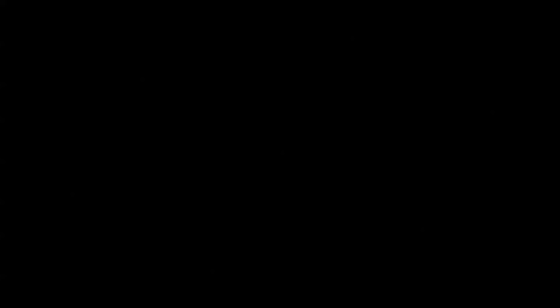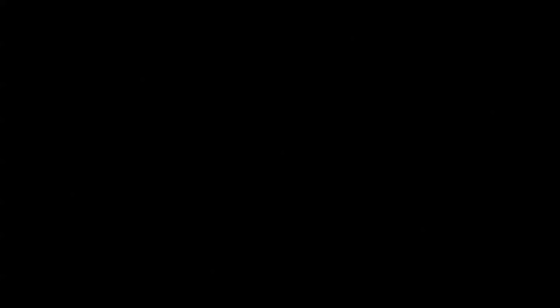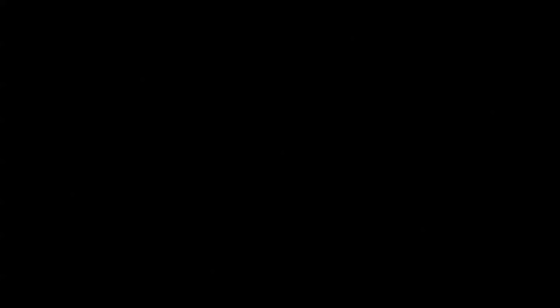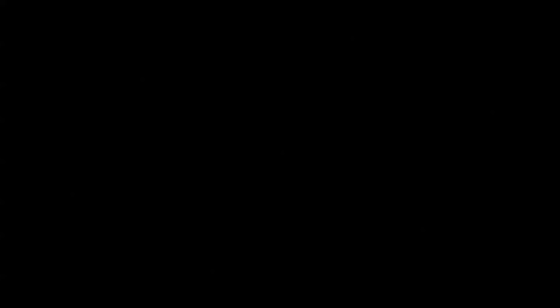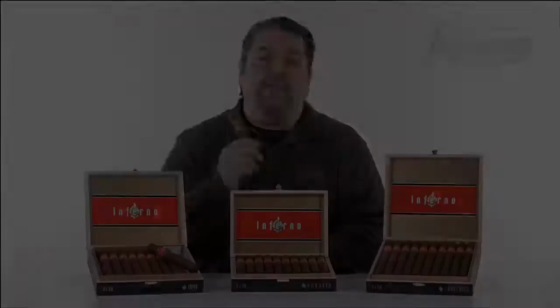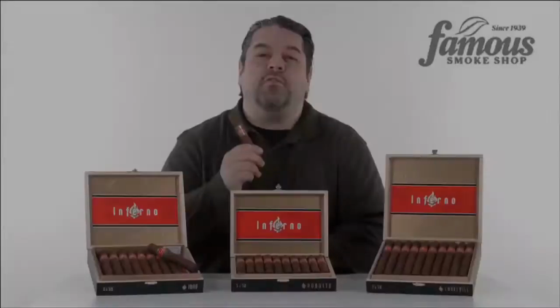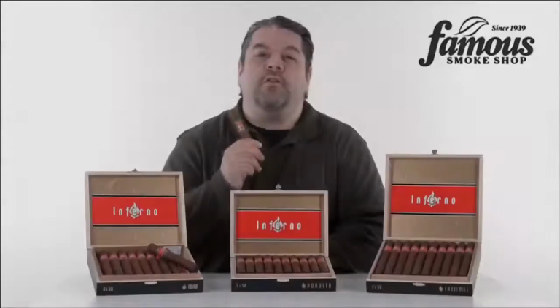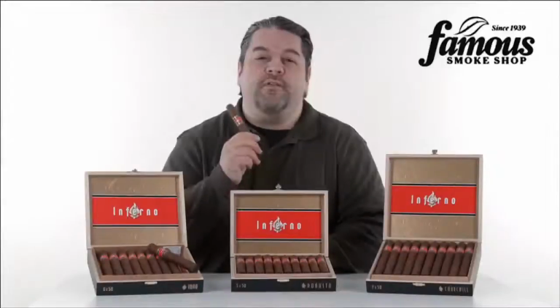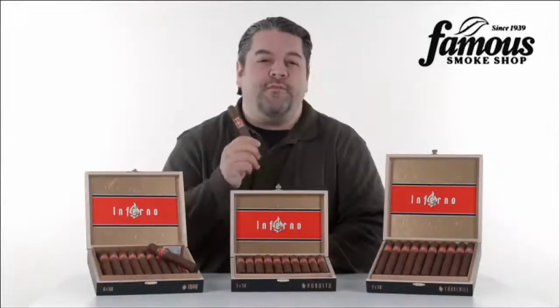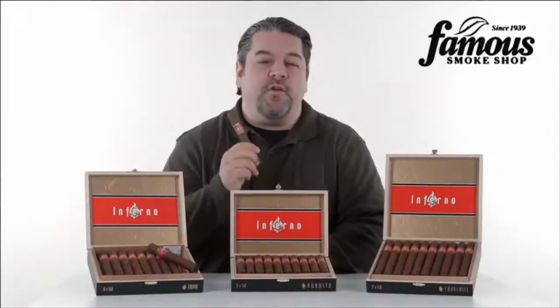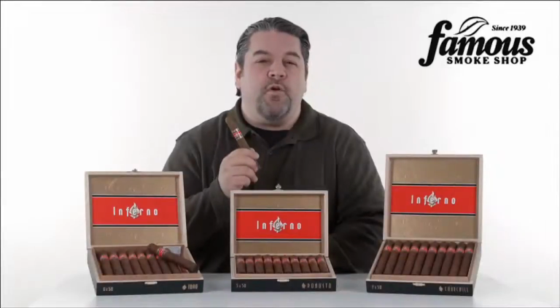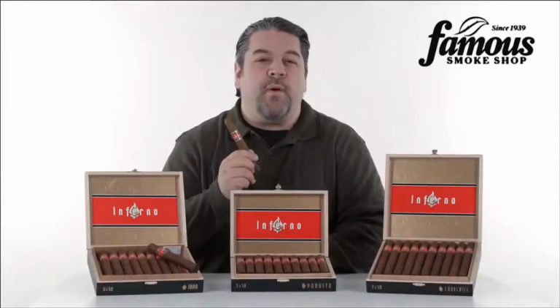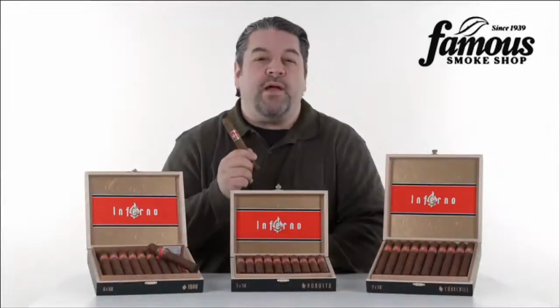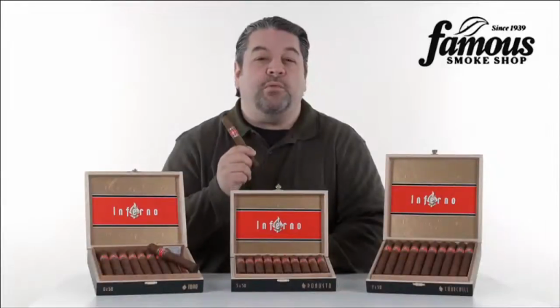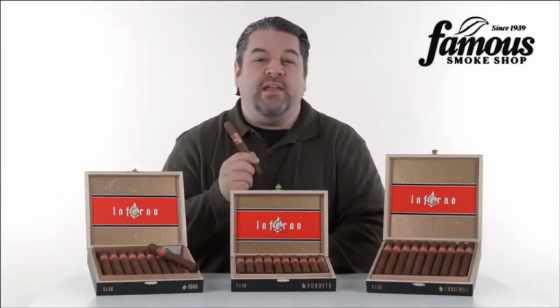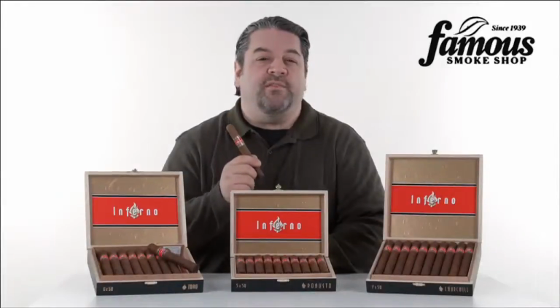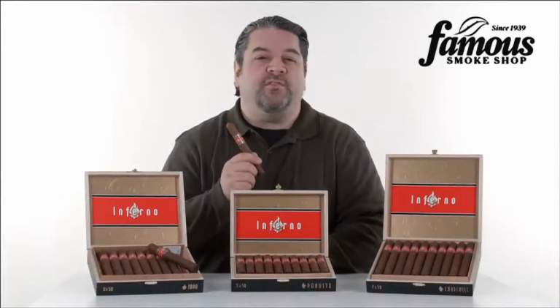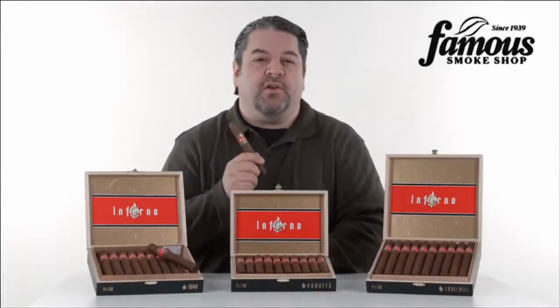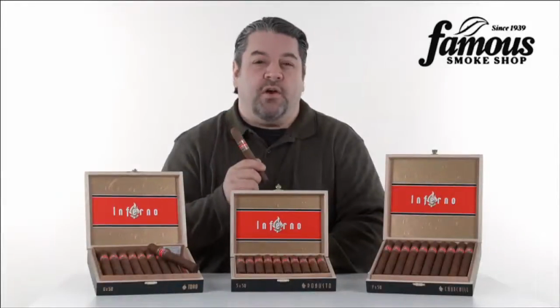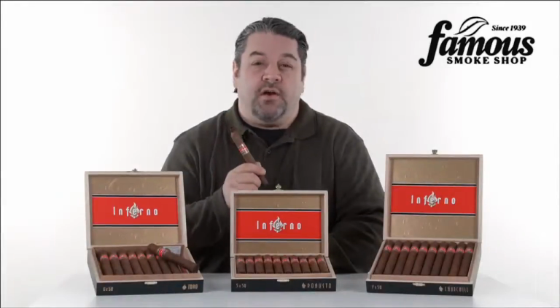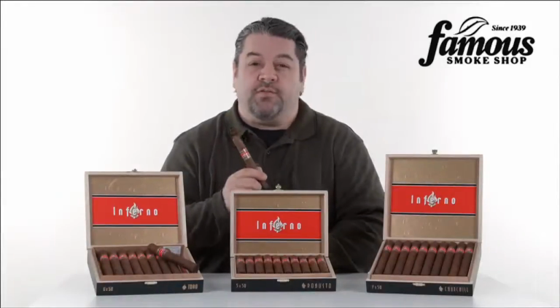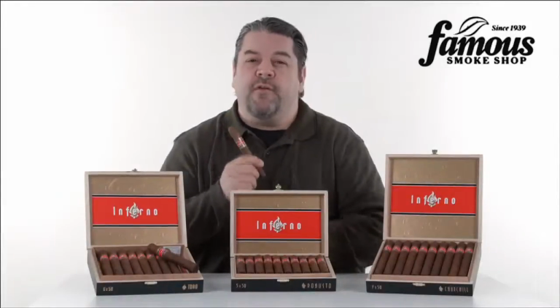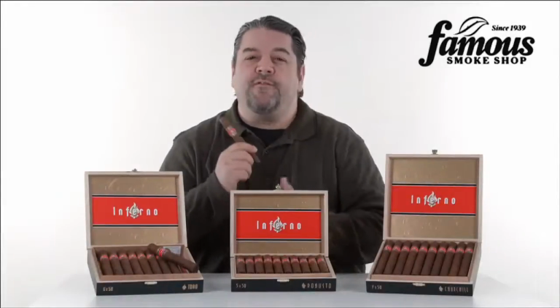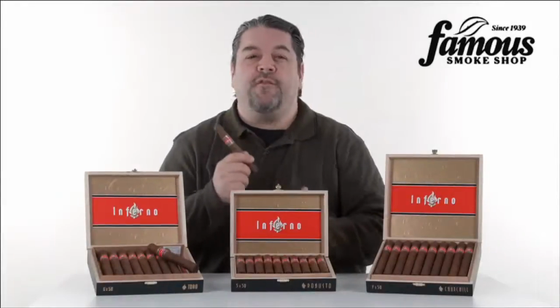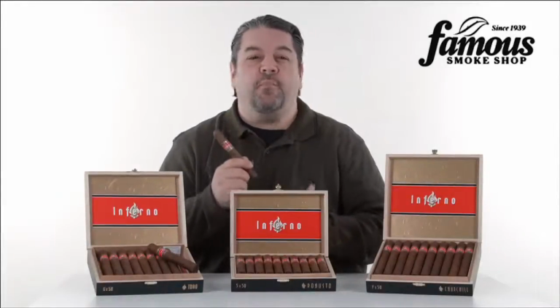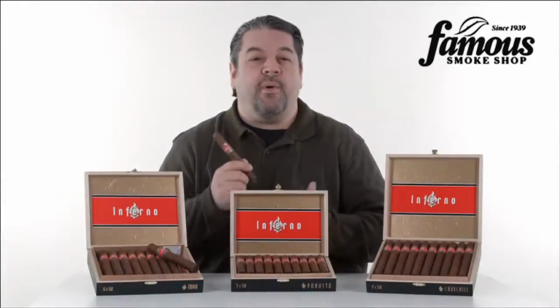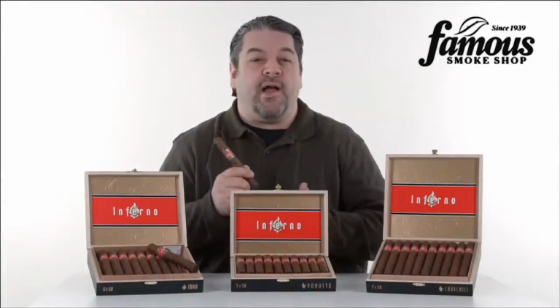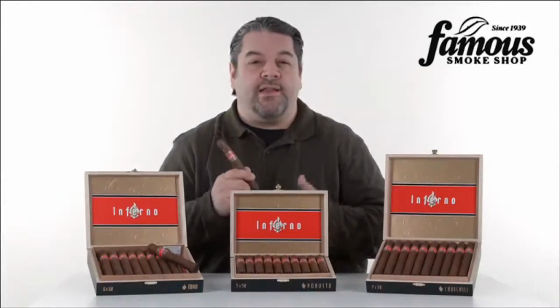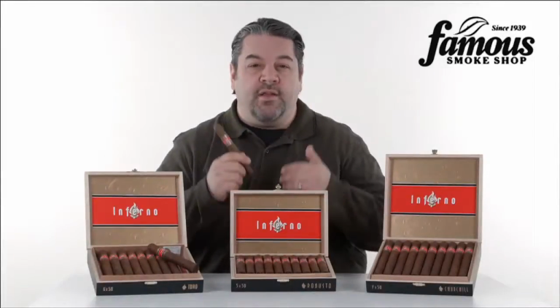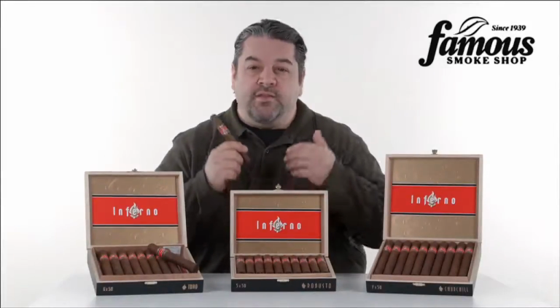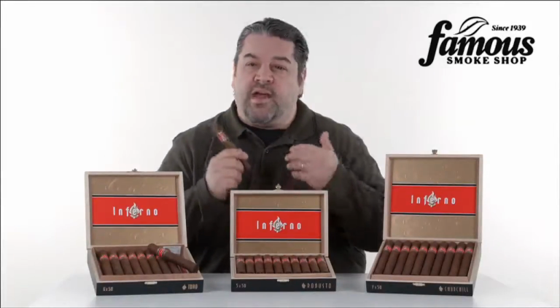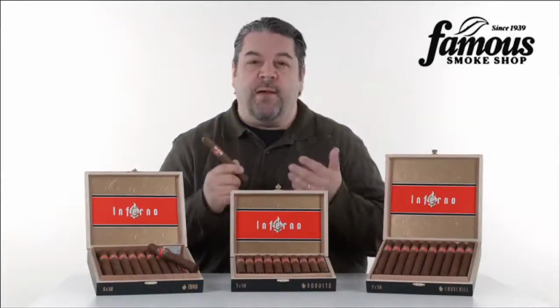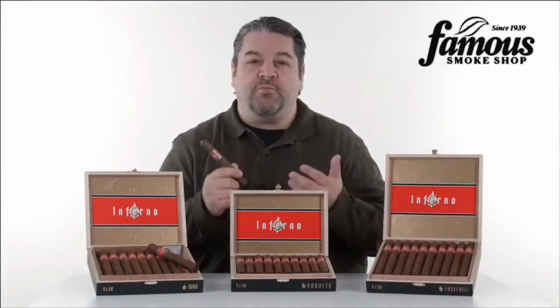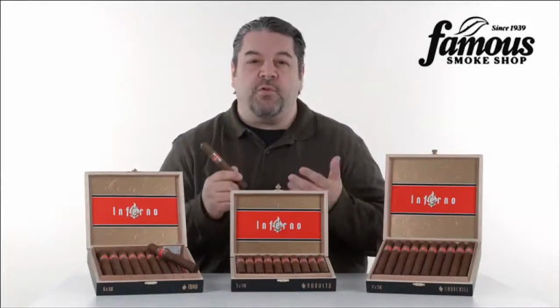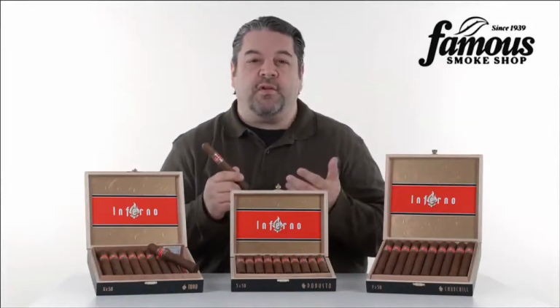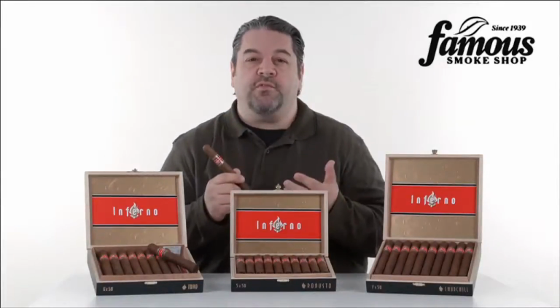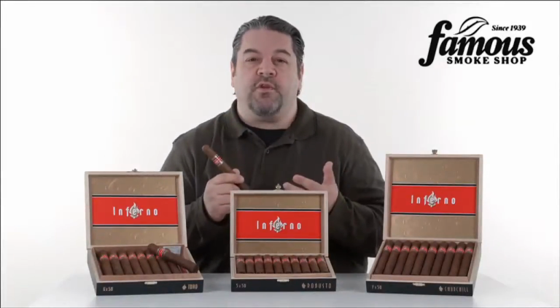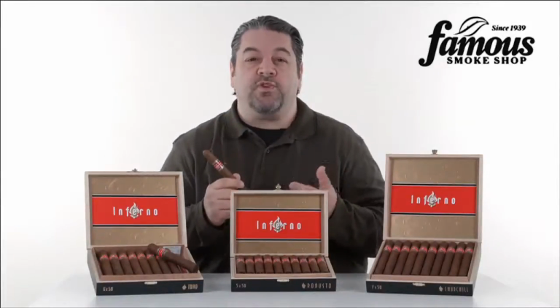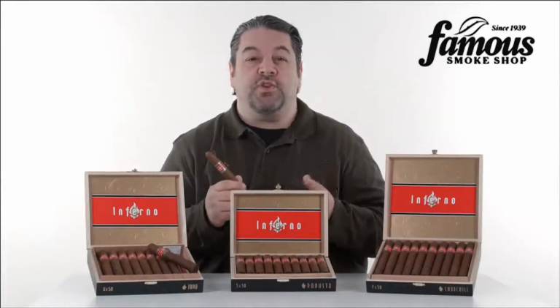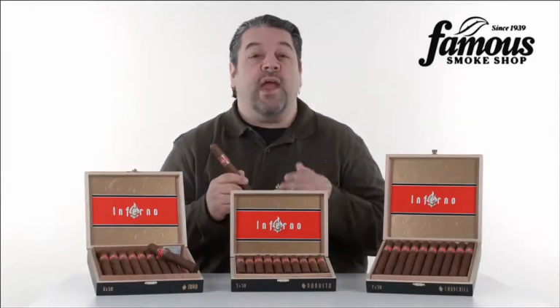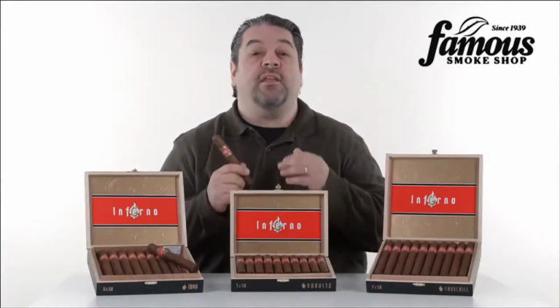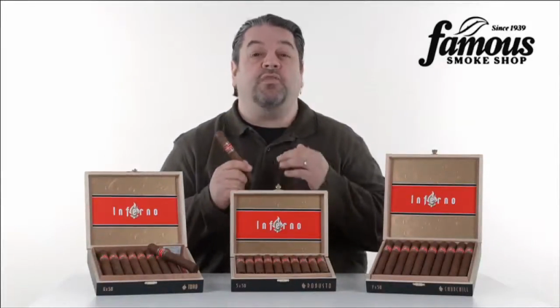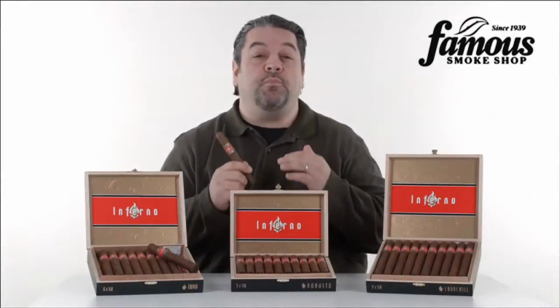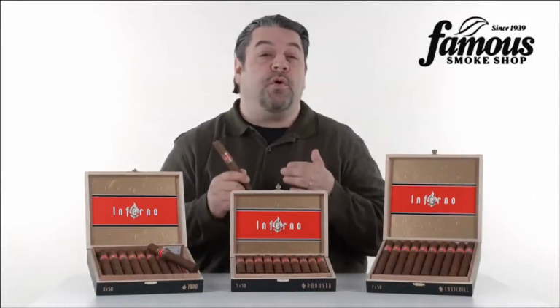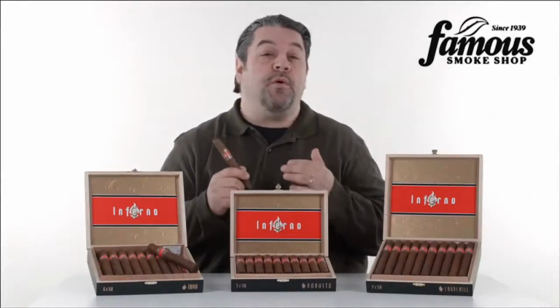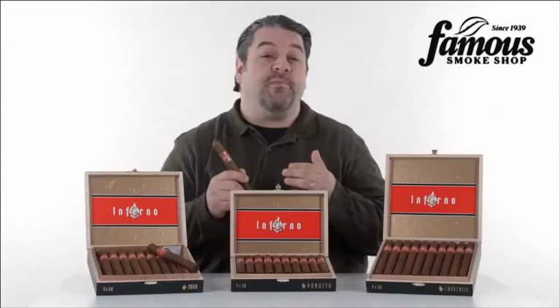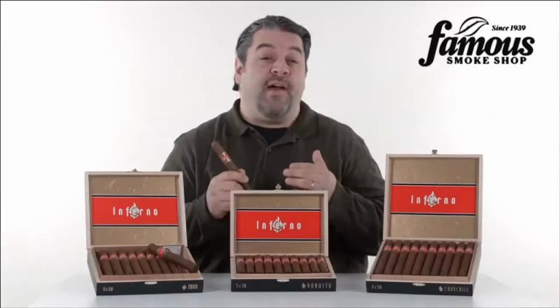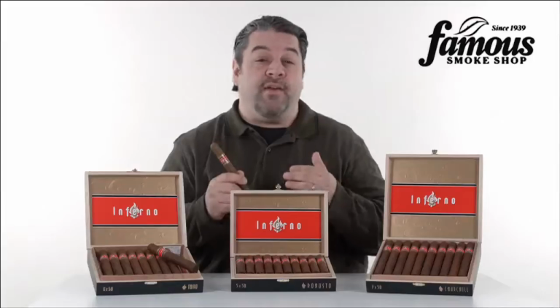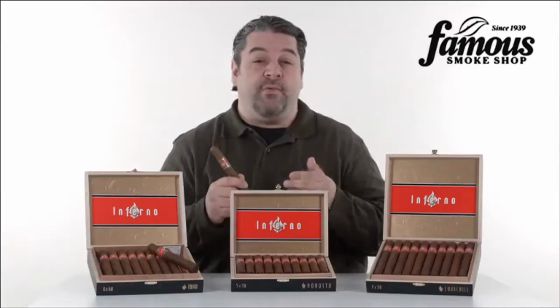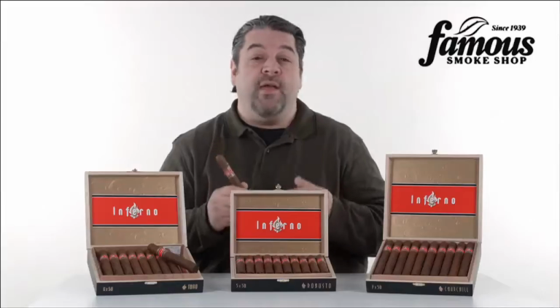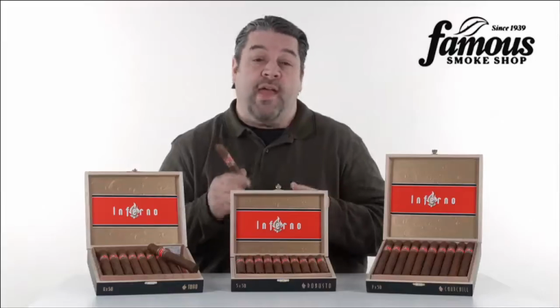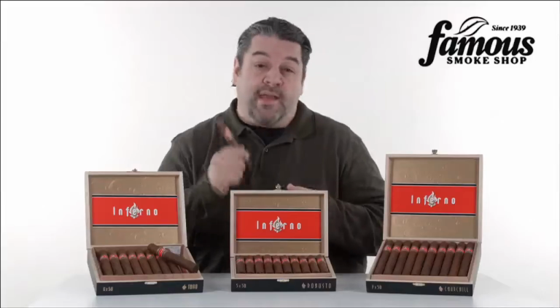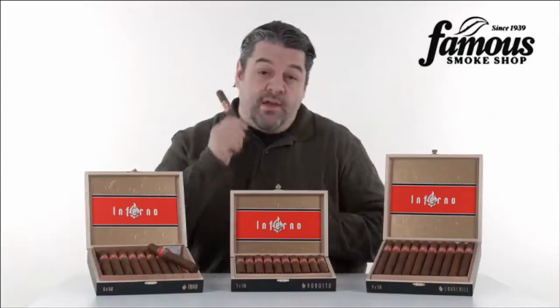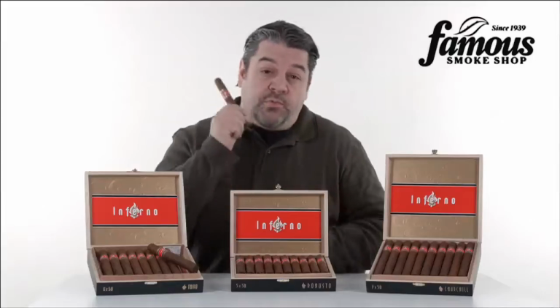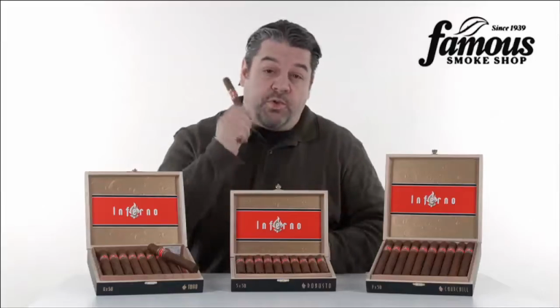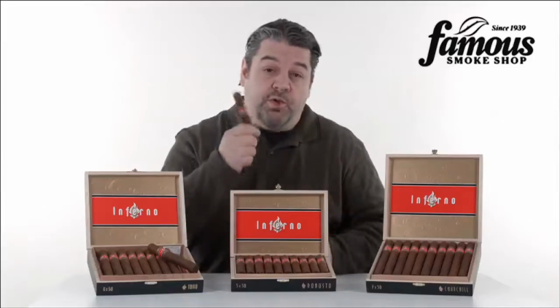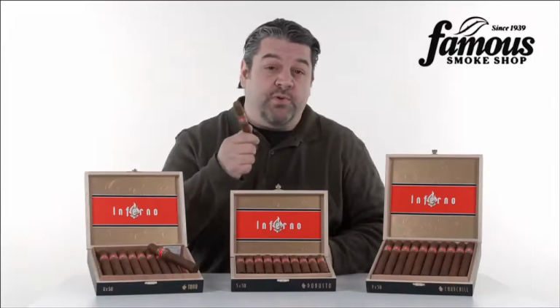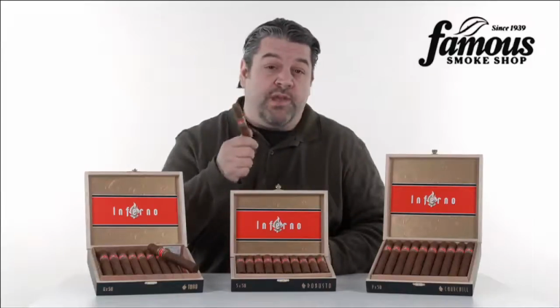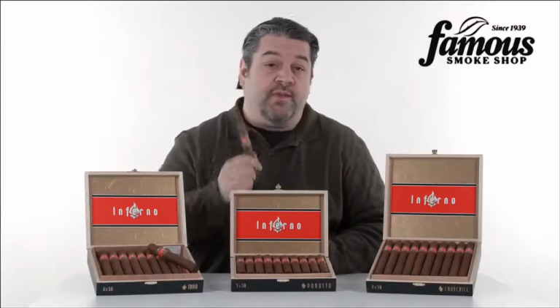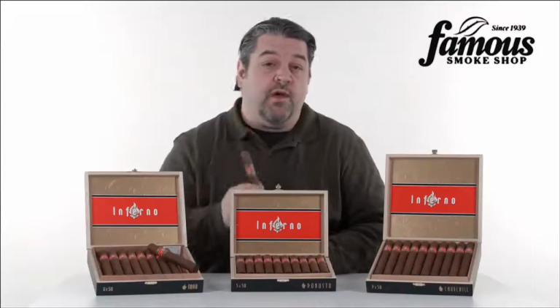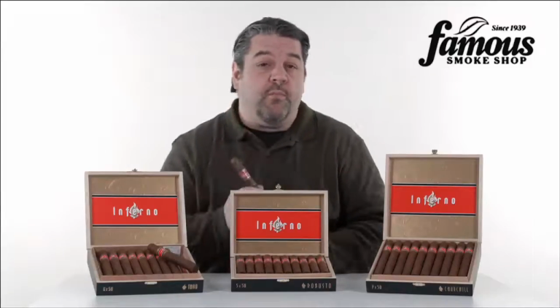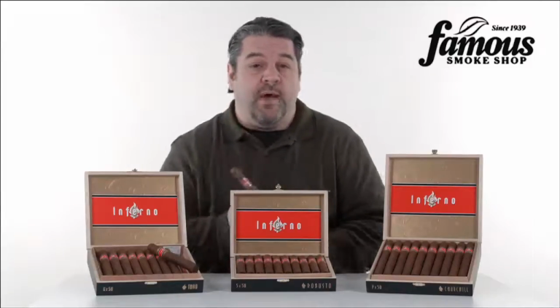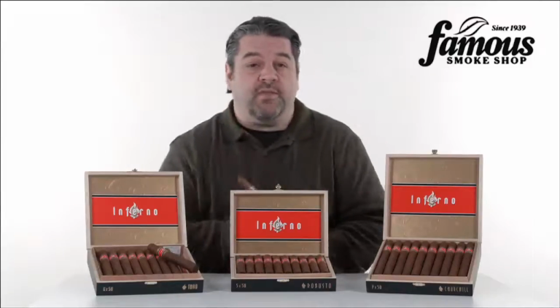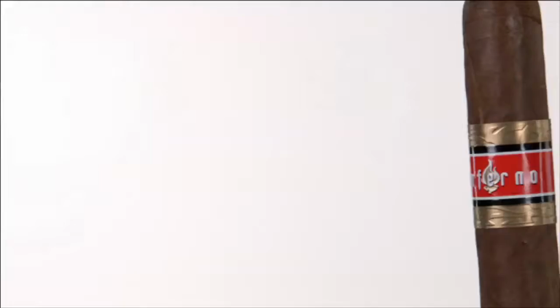These are Inferno by Oliva cigars. Full bodied, top drawer construction and a superb value. And here's what you need to know about them.